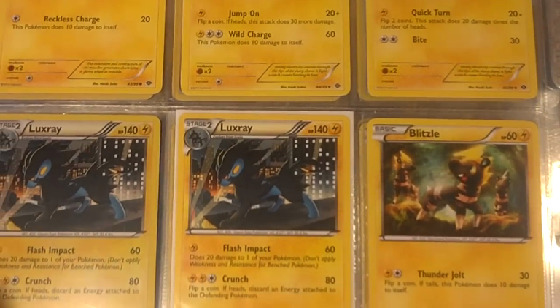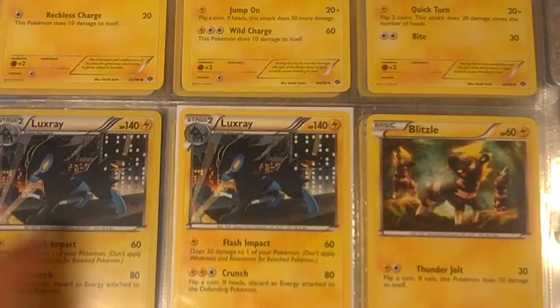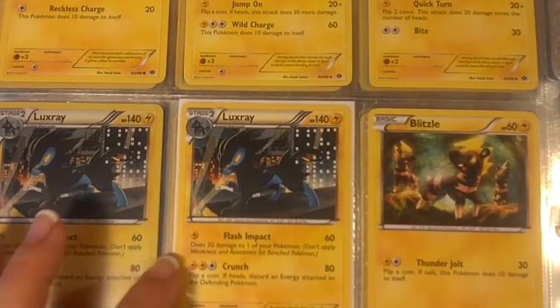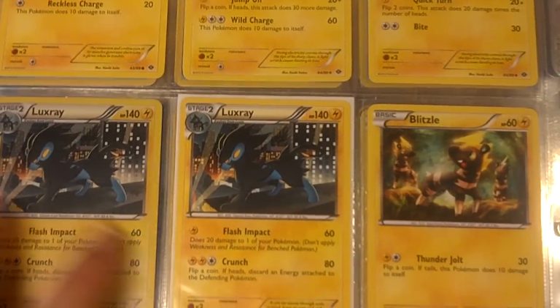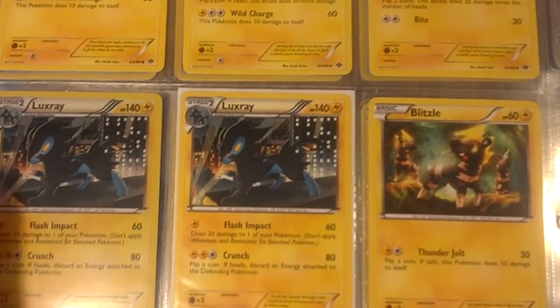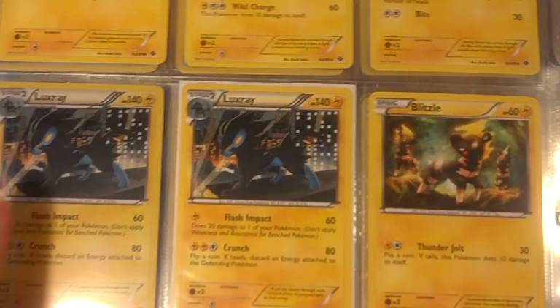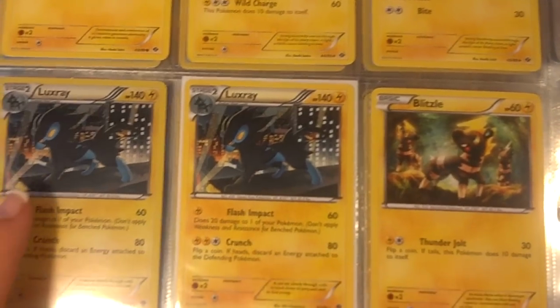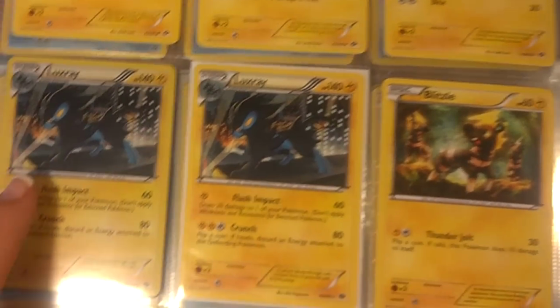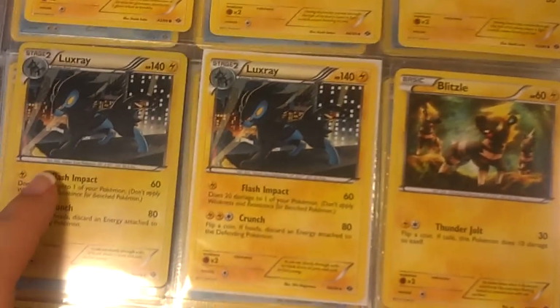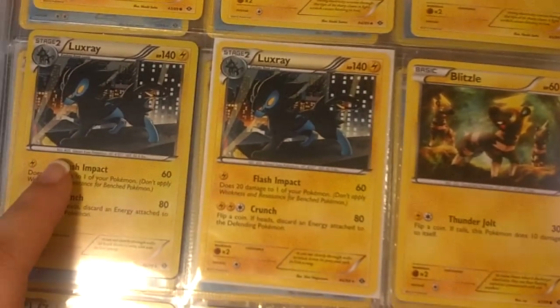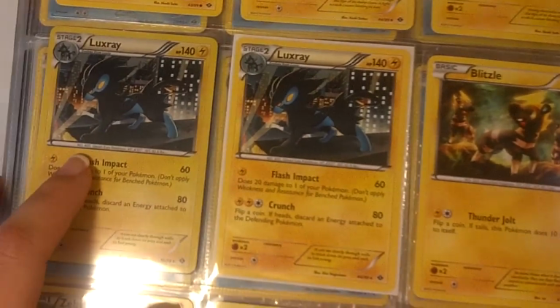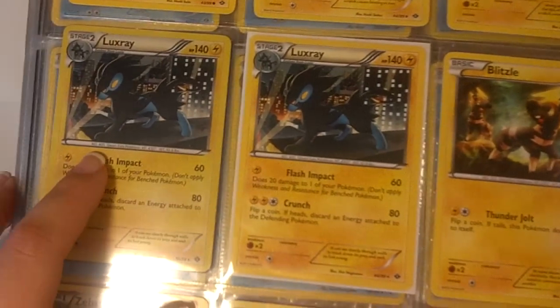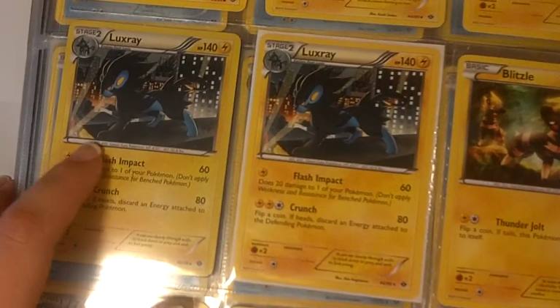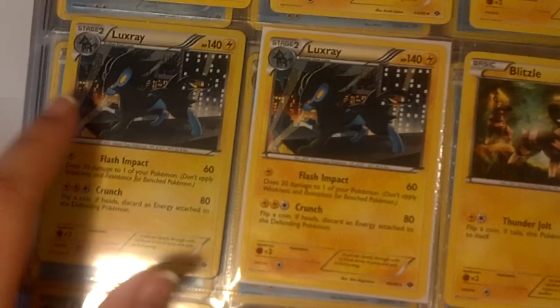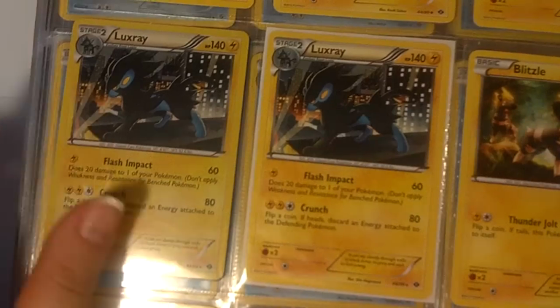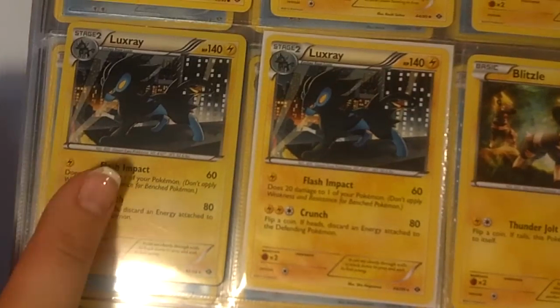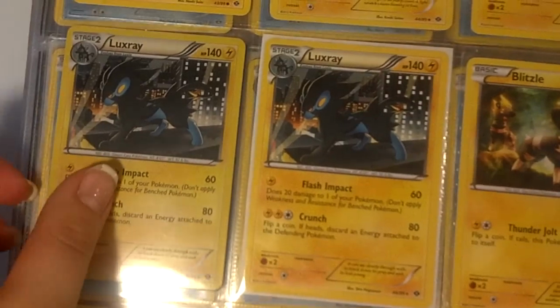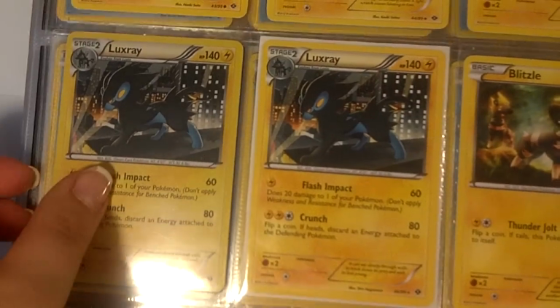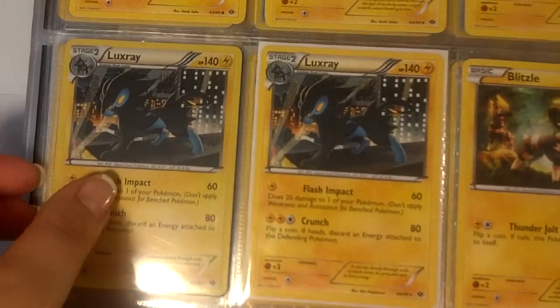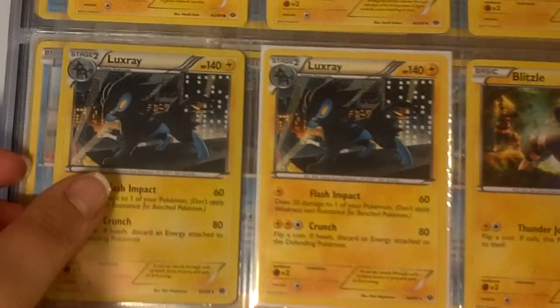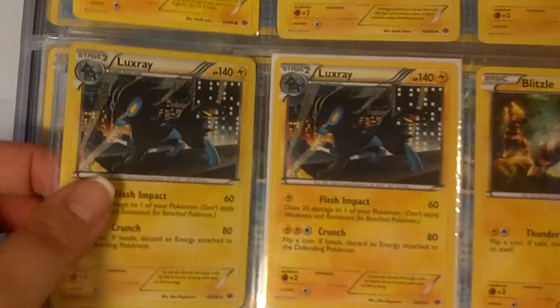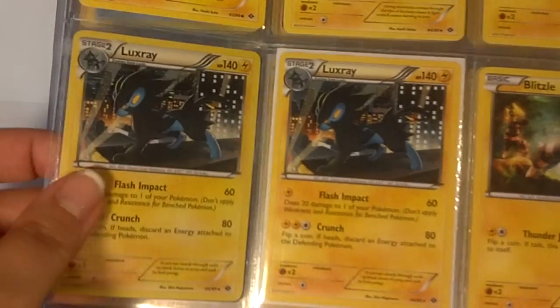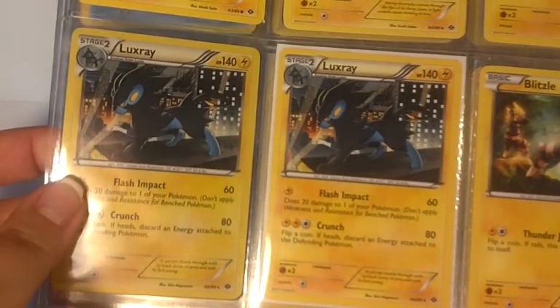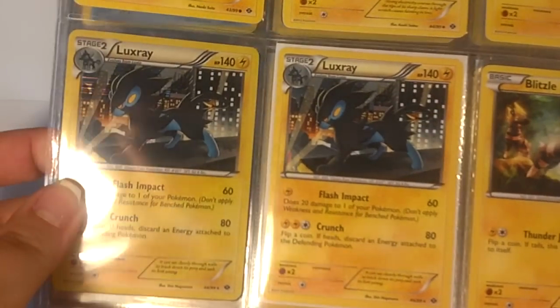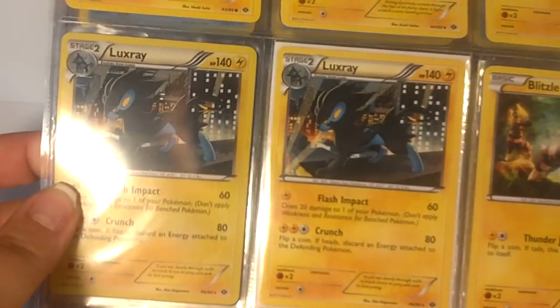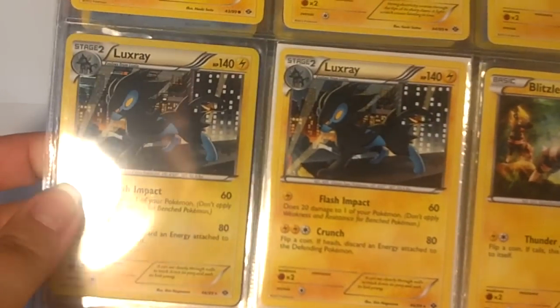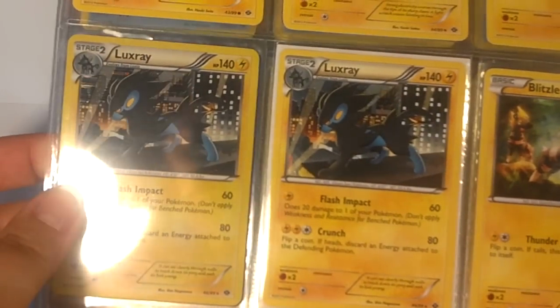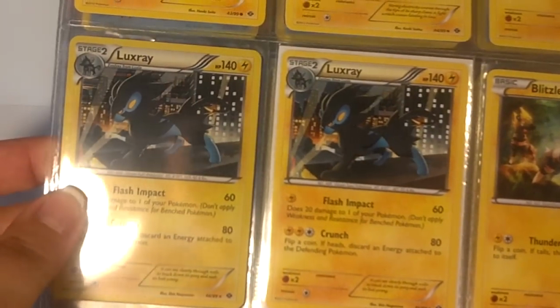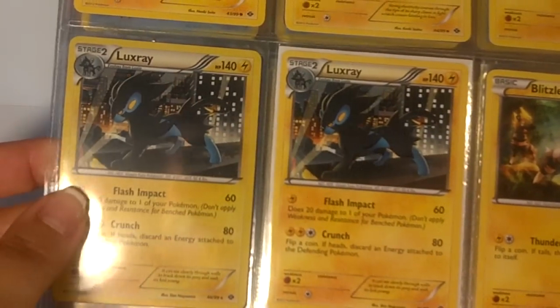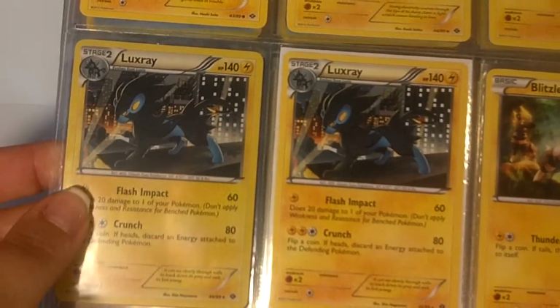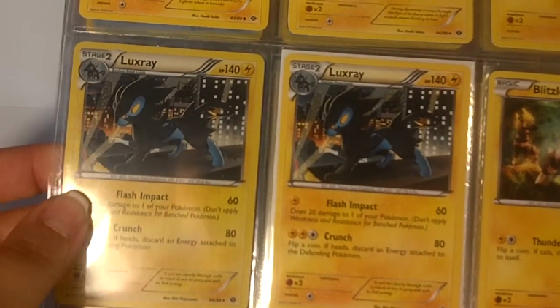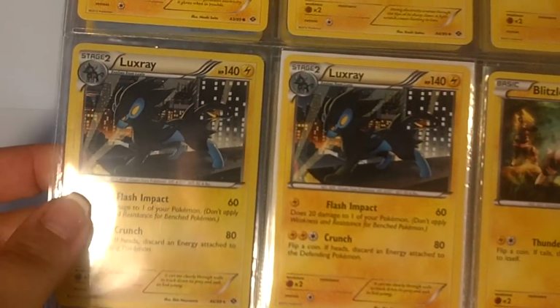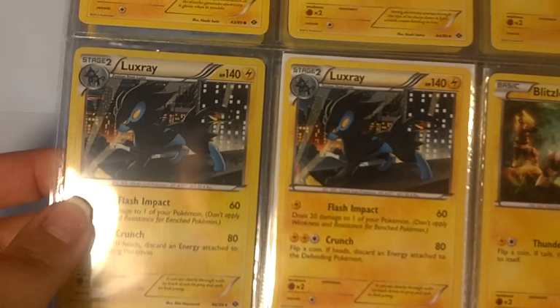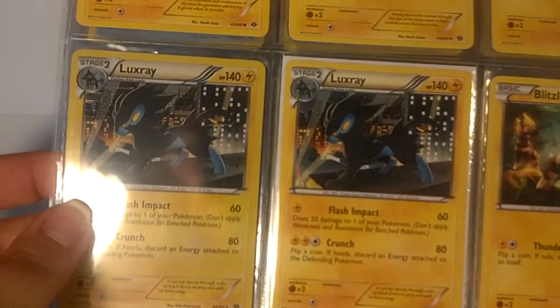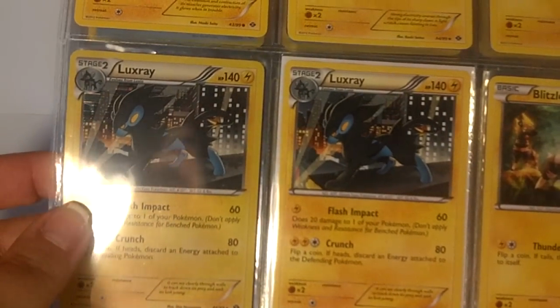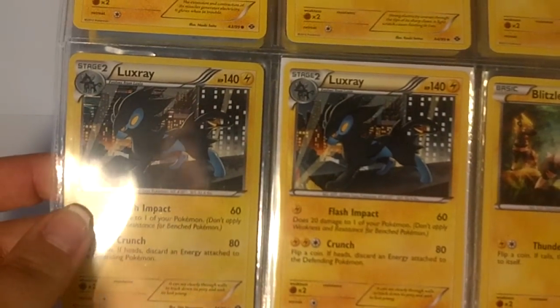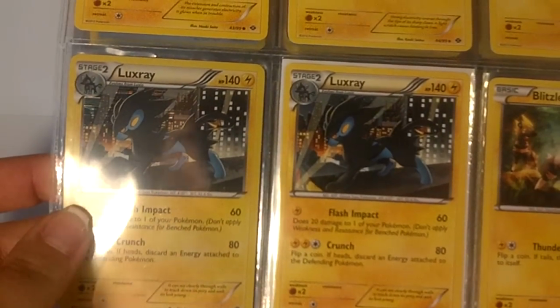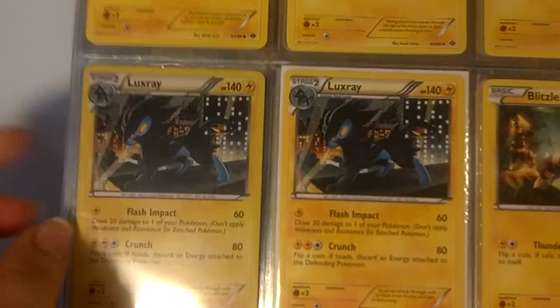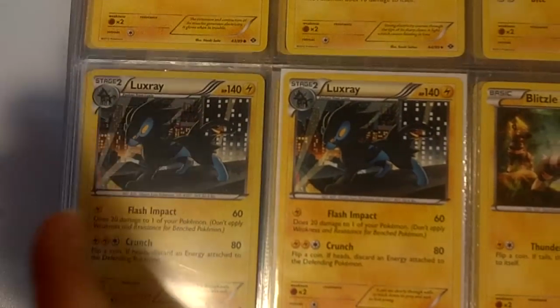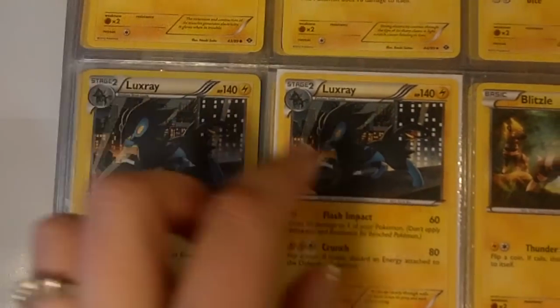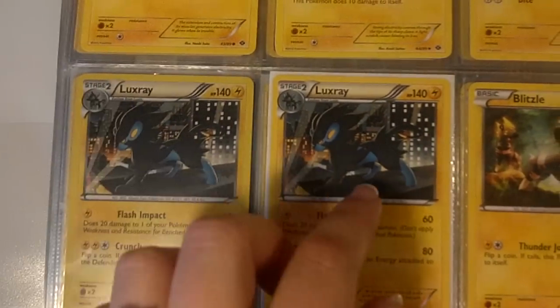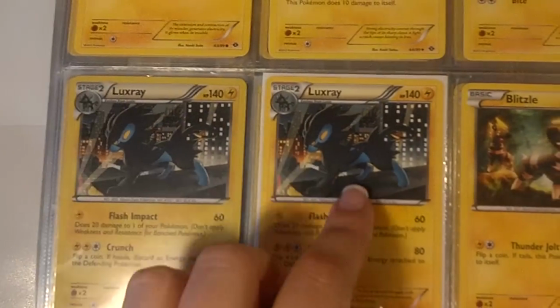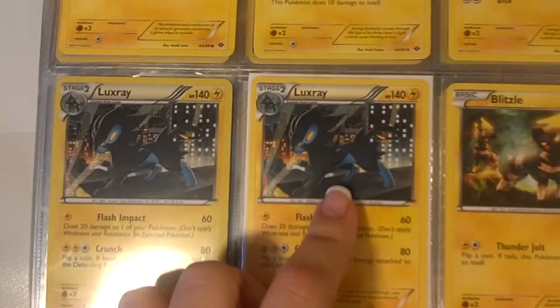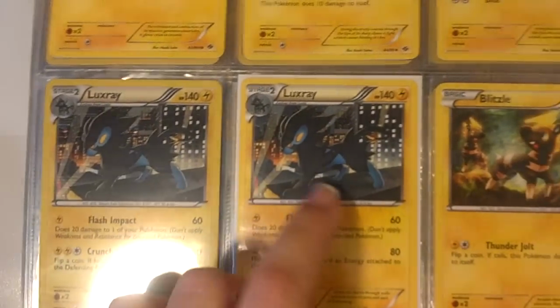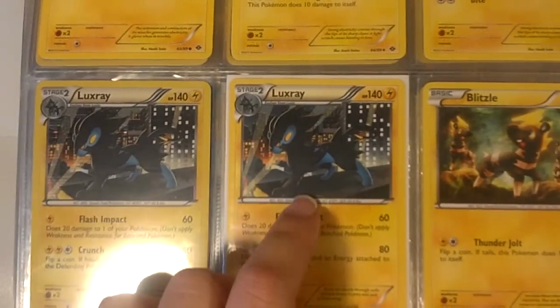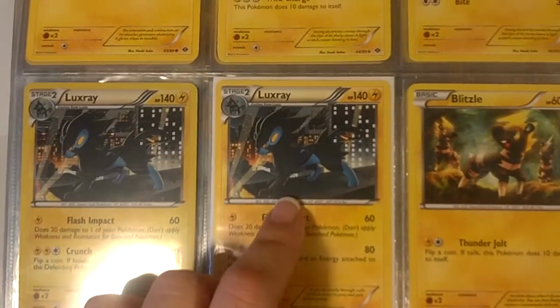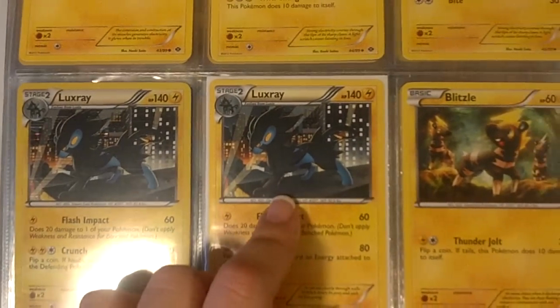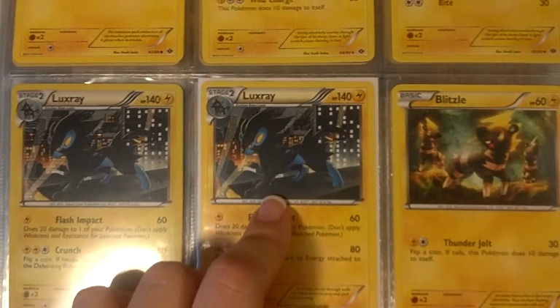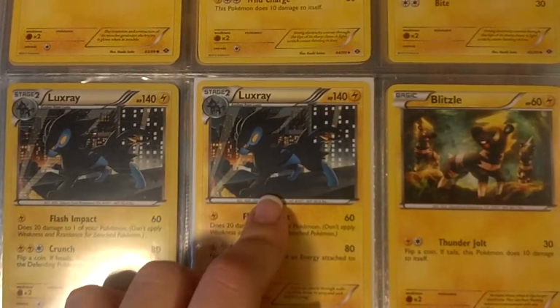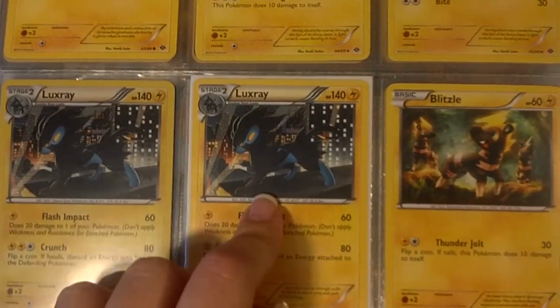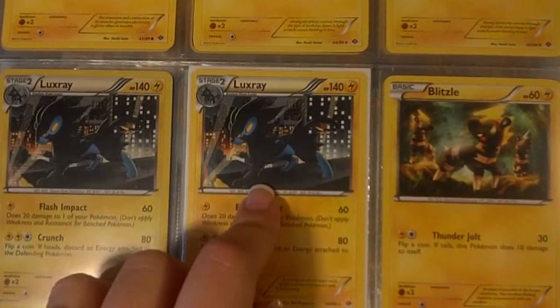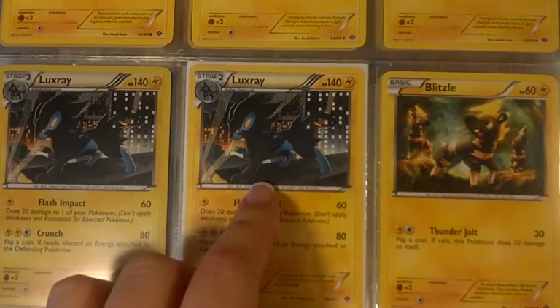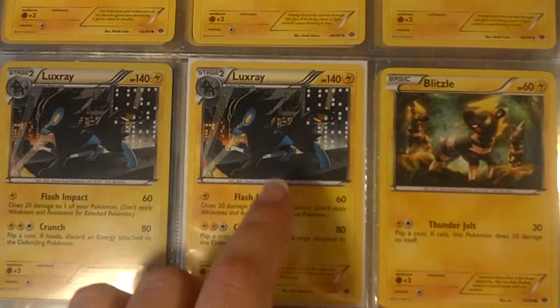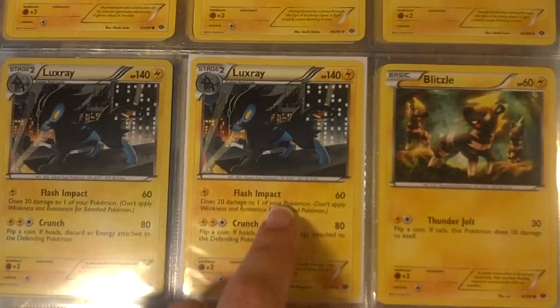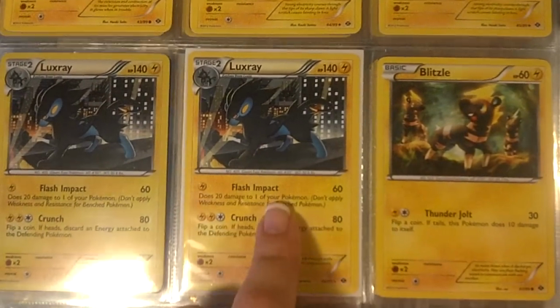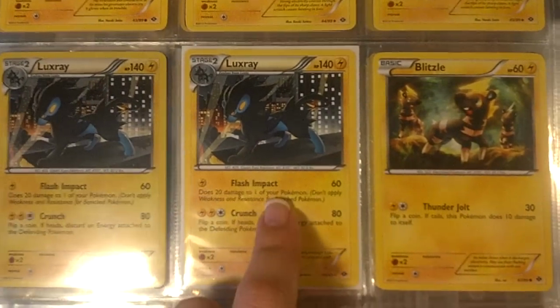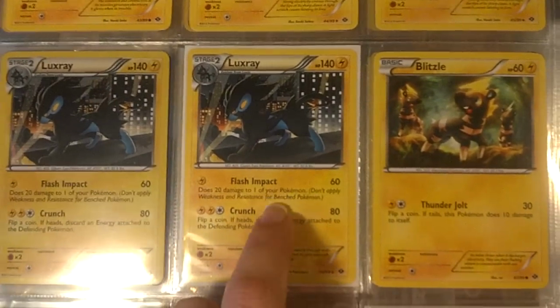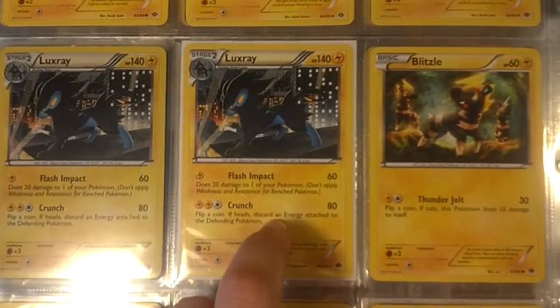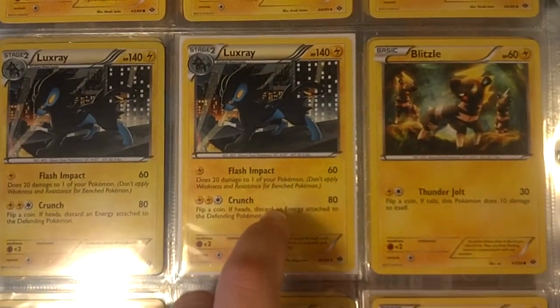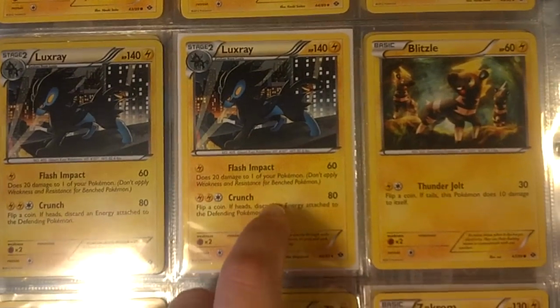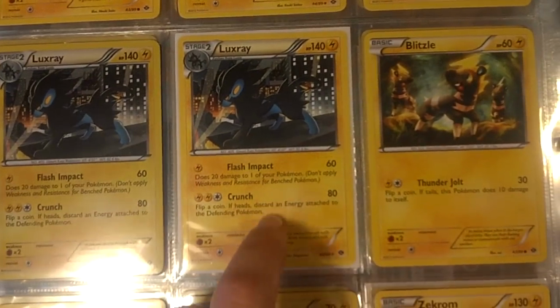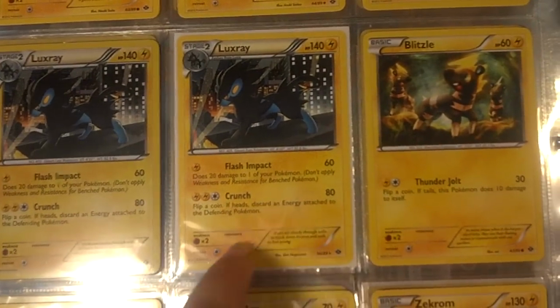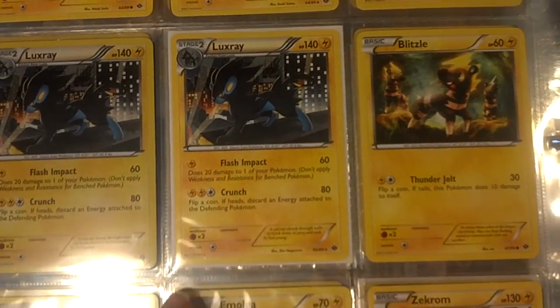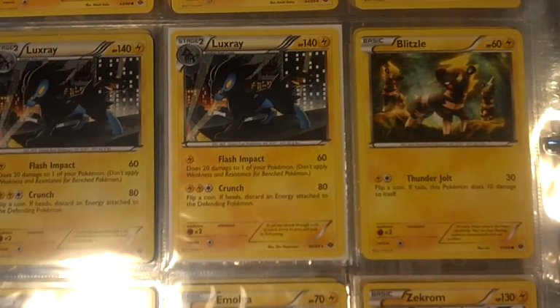And here's the Hollow version of Luxray, although it's really hard to tell — he is Hollow. And this guy's non-Hollow; he's the one that comes in the theme deck.